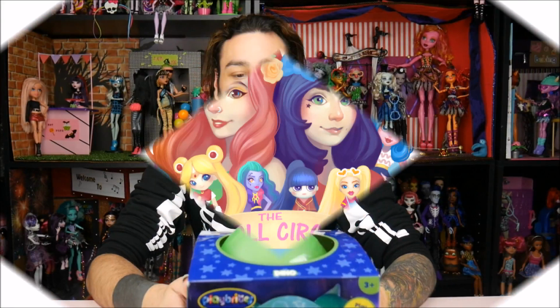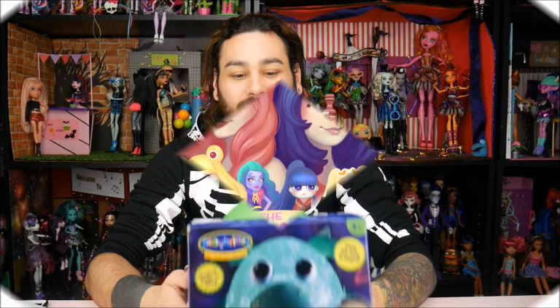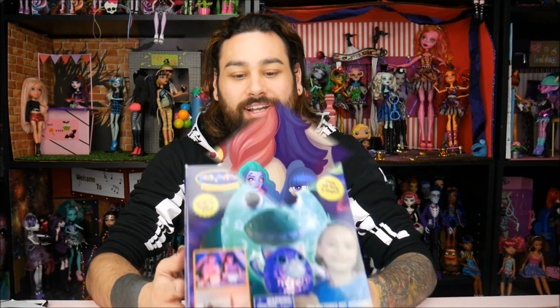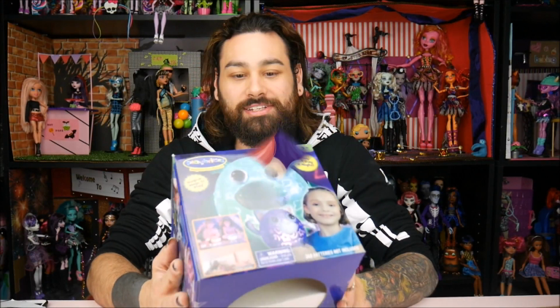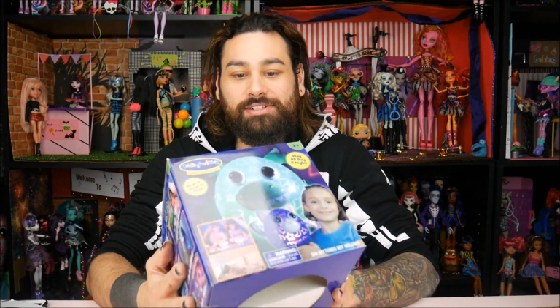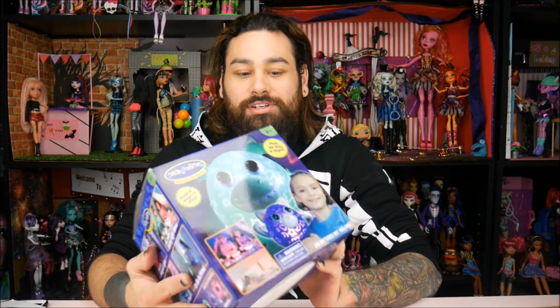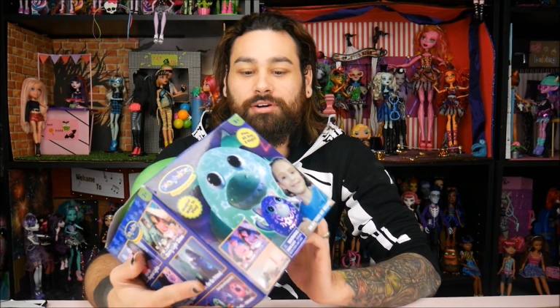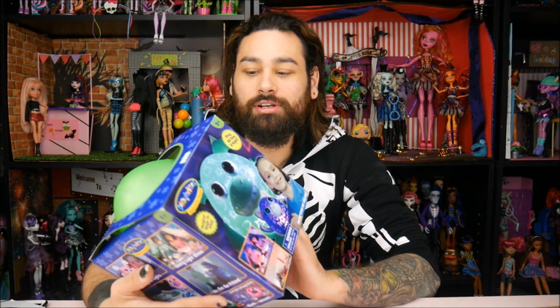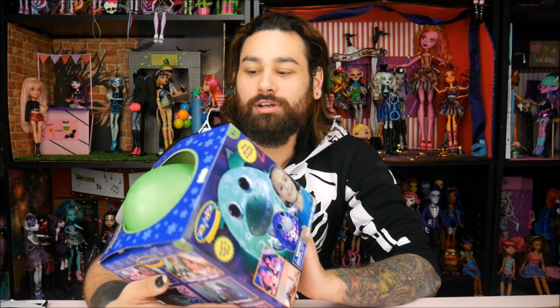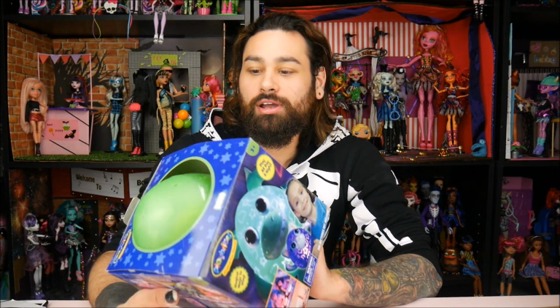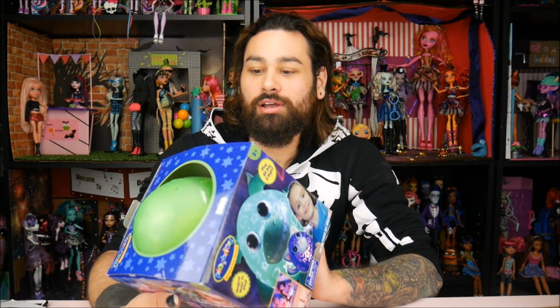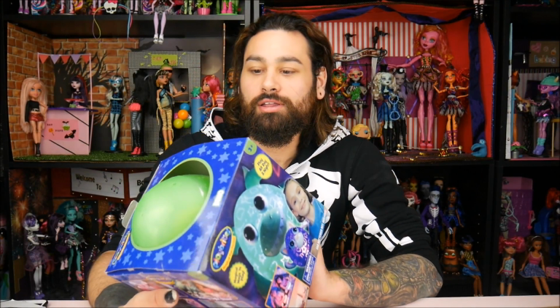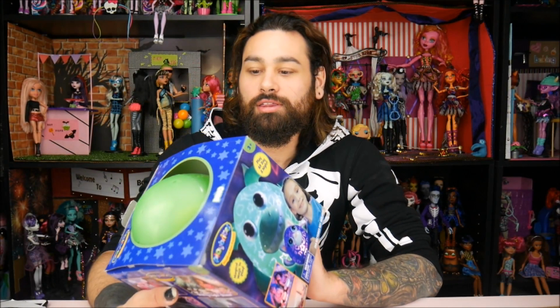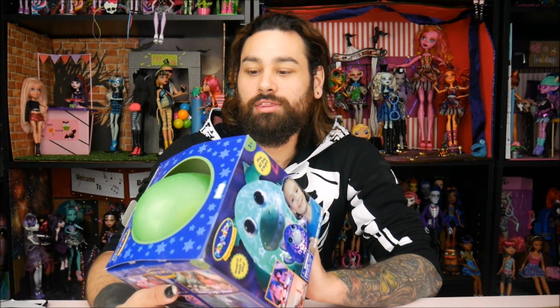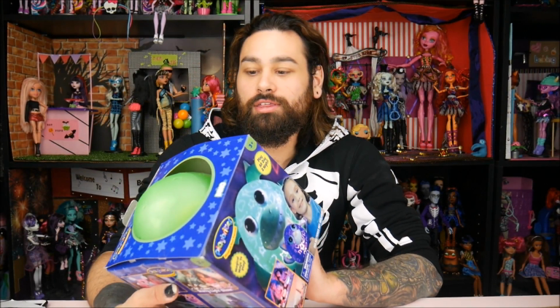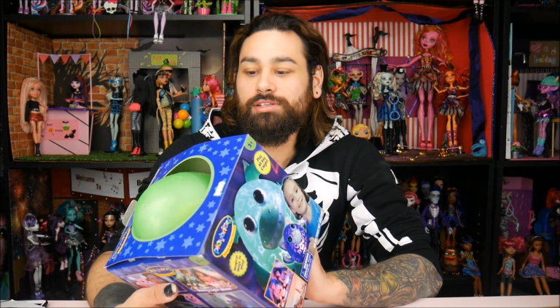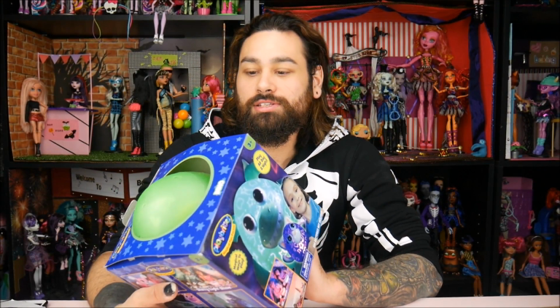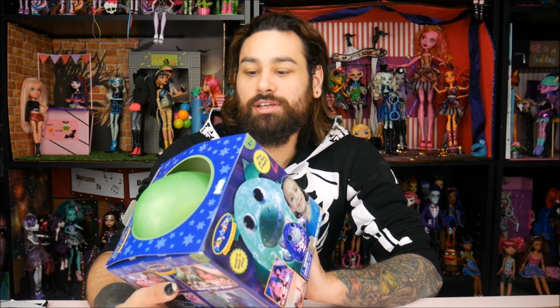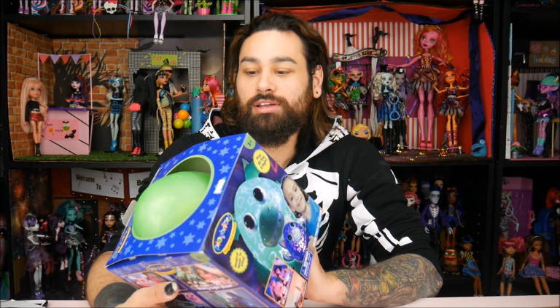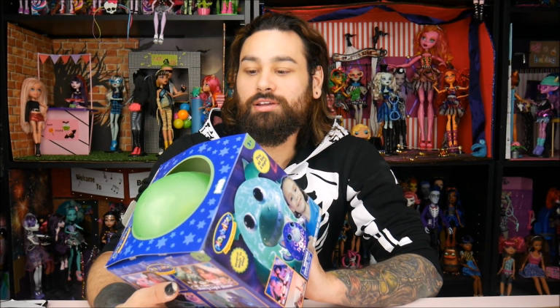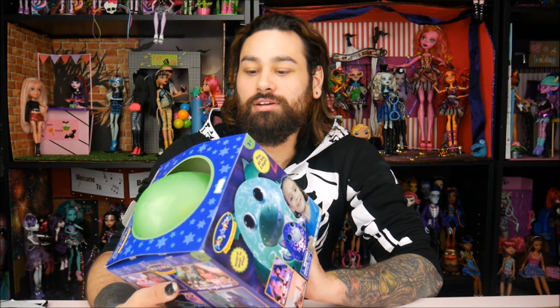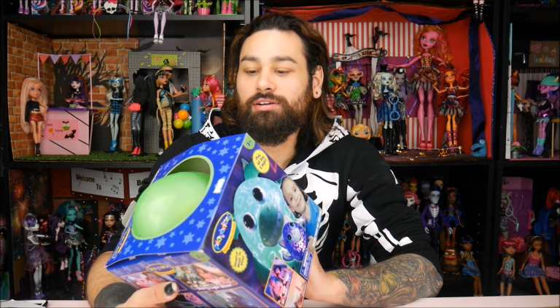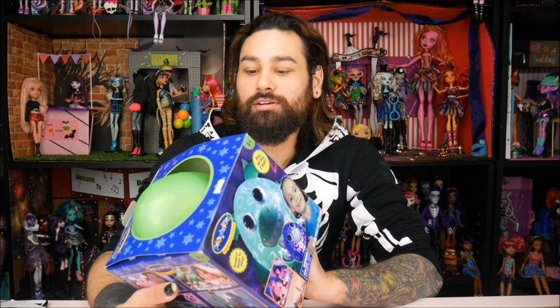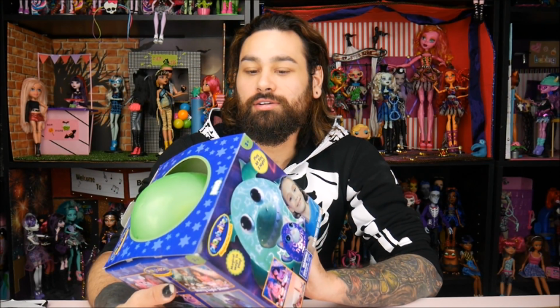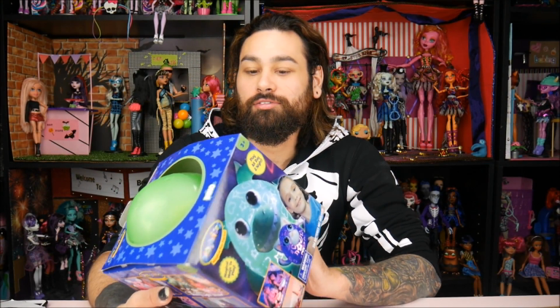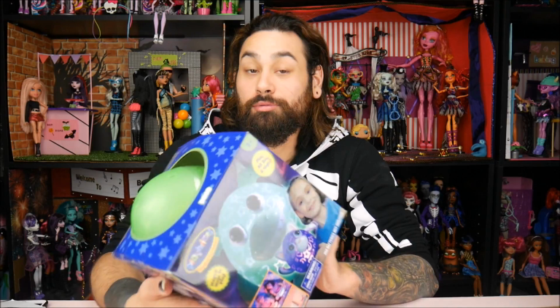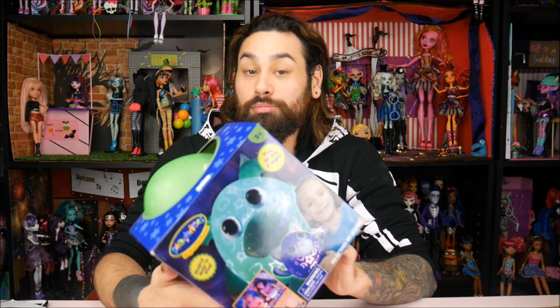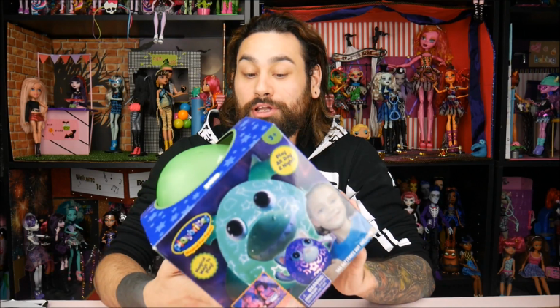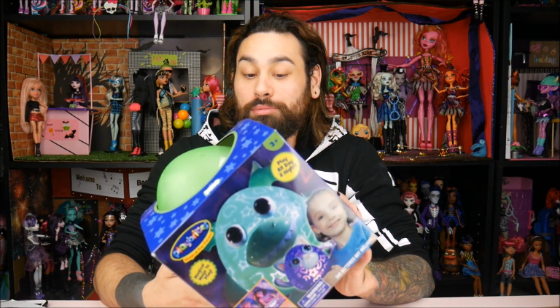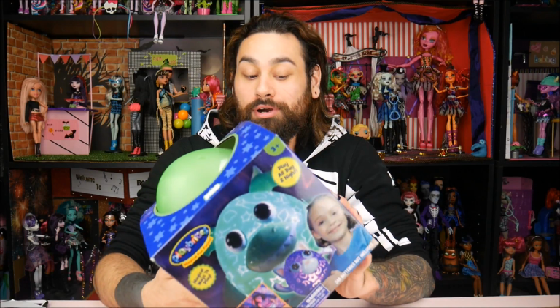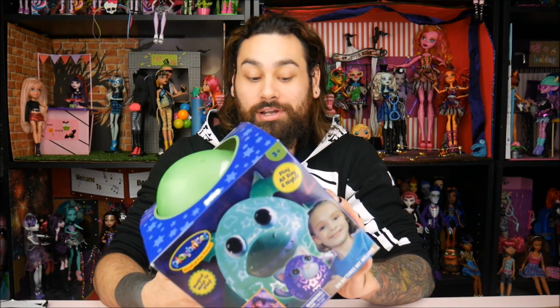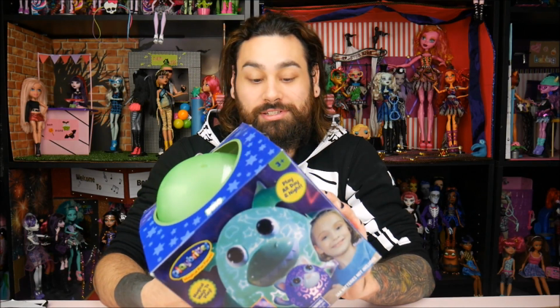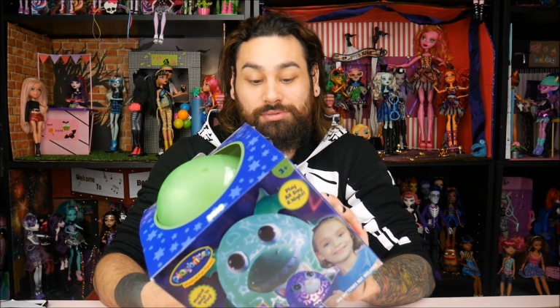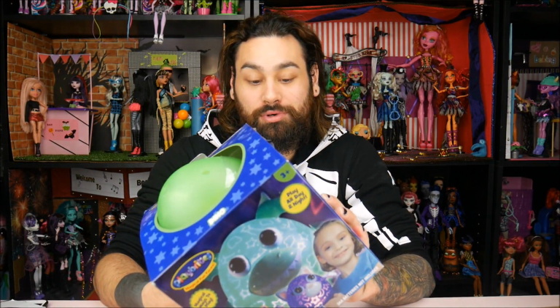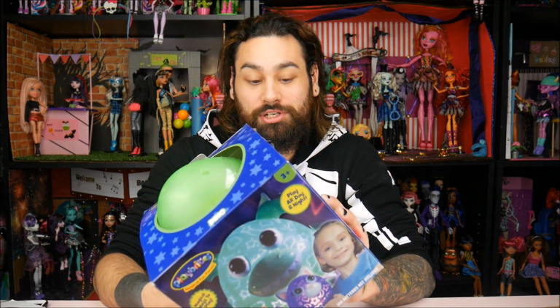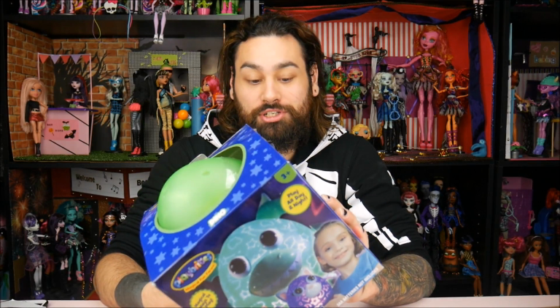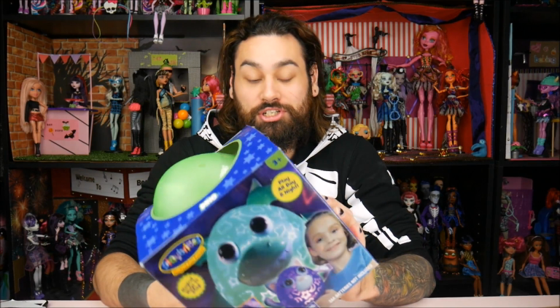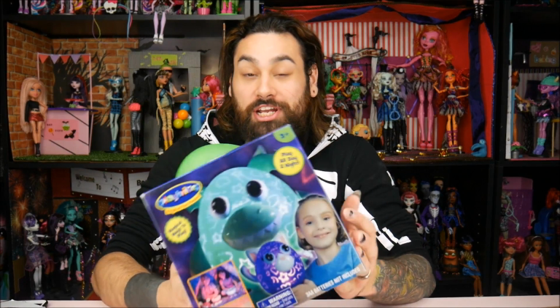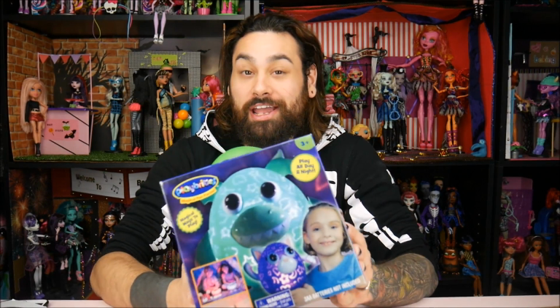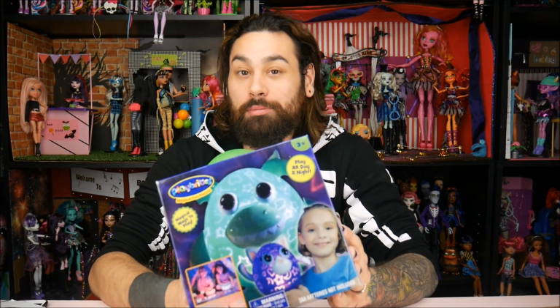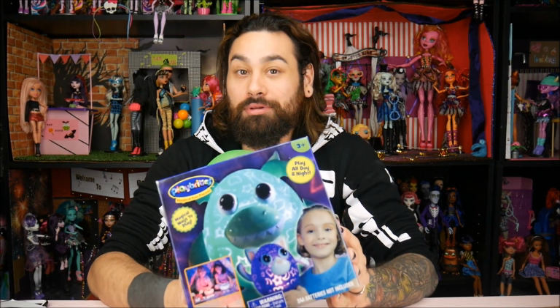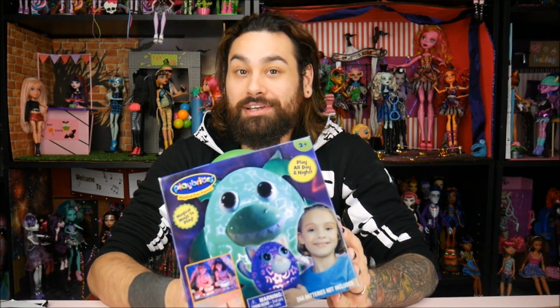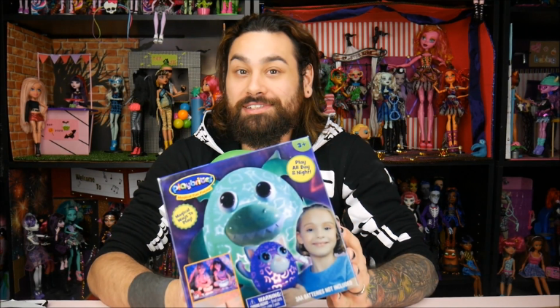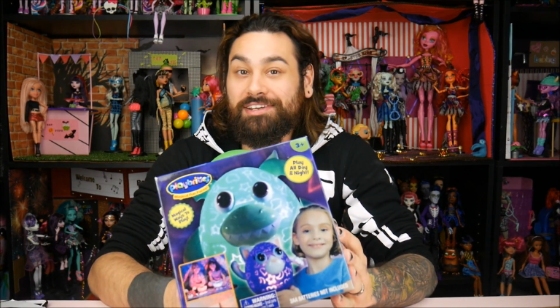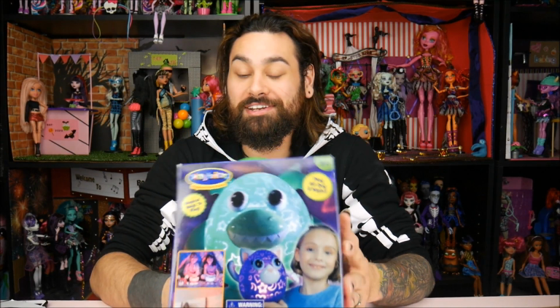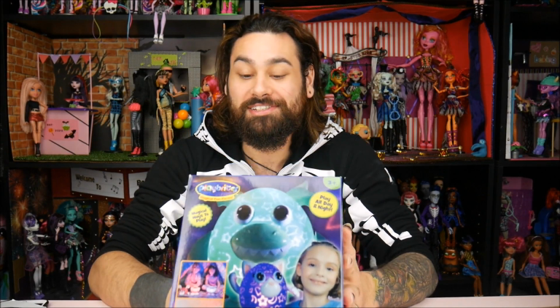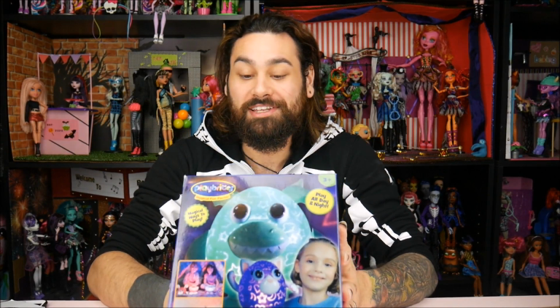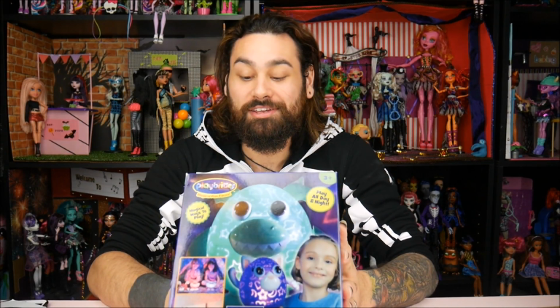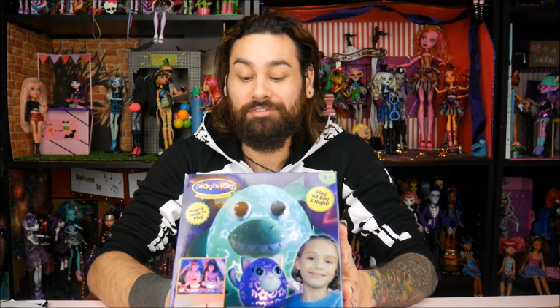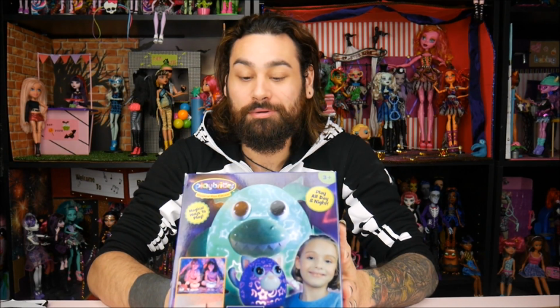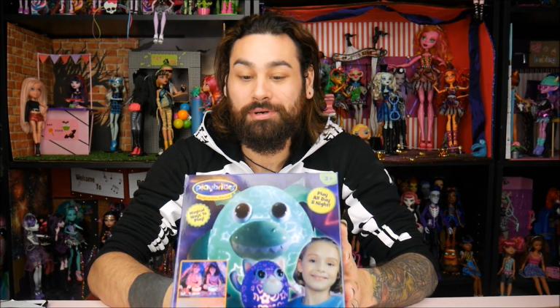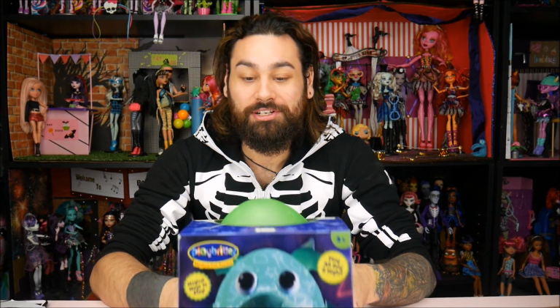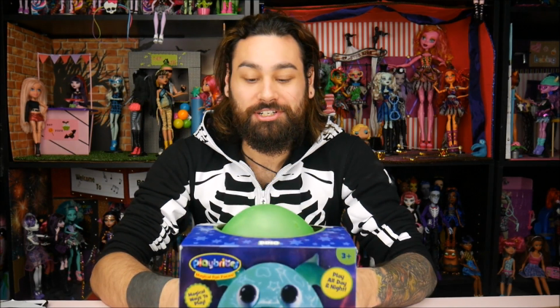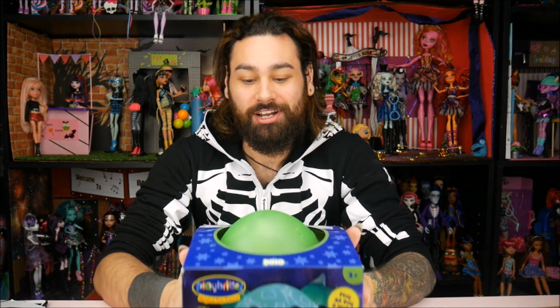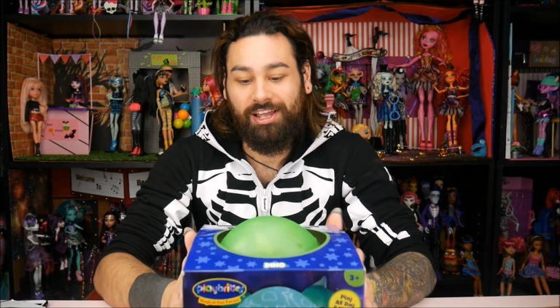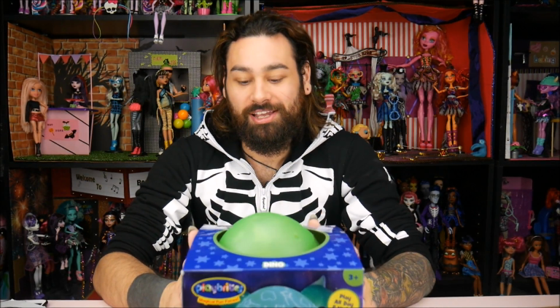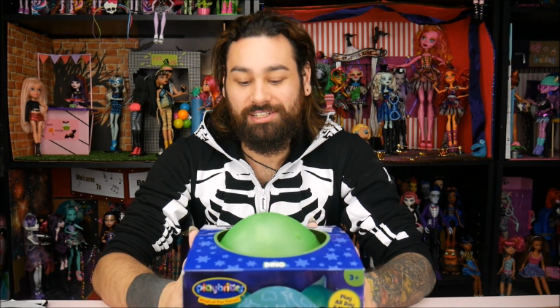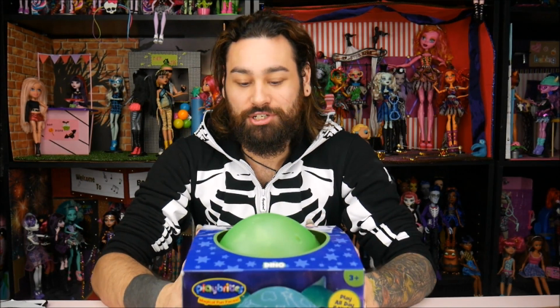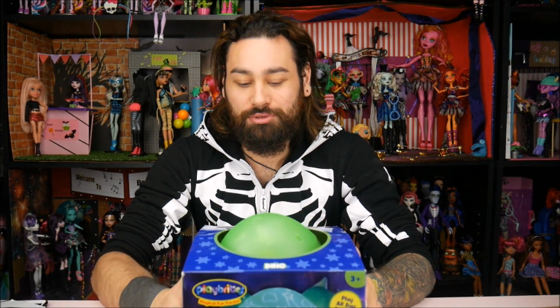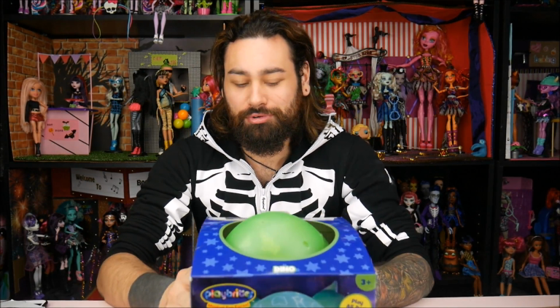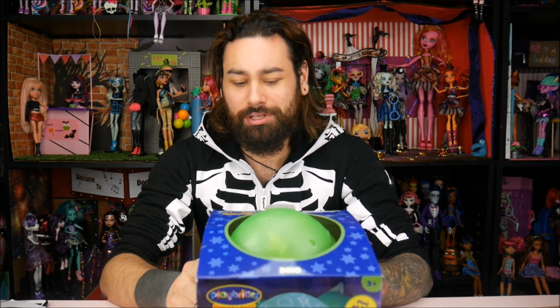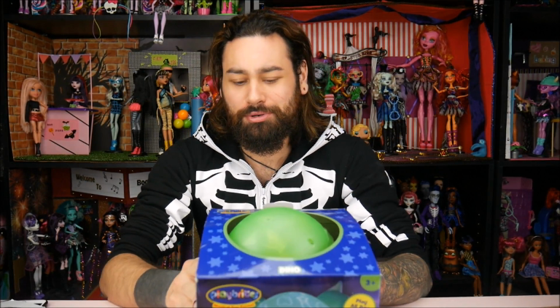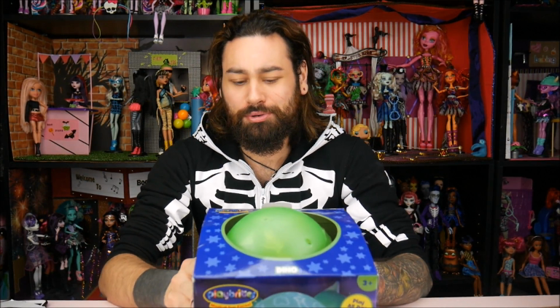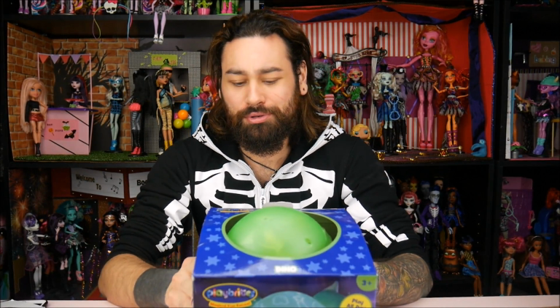Hey guys, how's it going? This thing here from Playbrights, which Jay at Play sent us — thank you very much — is actually really cool.